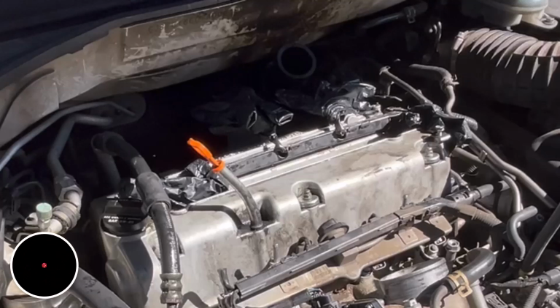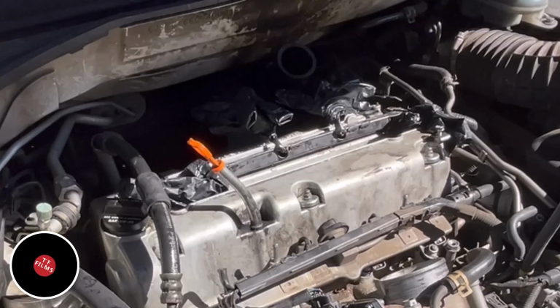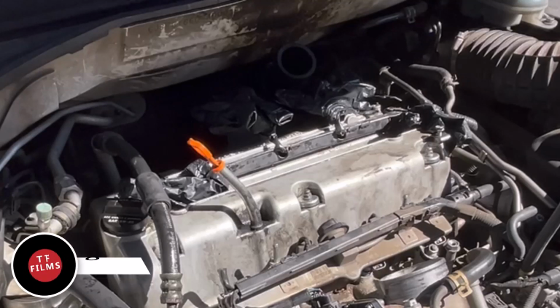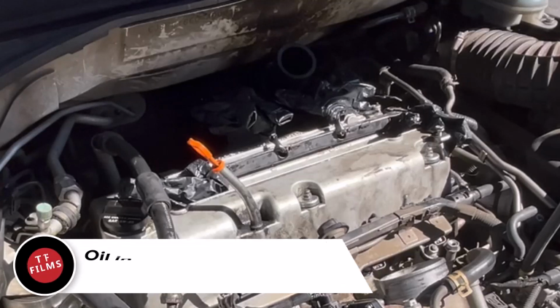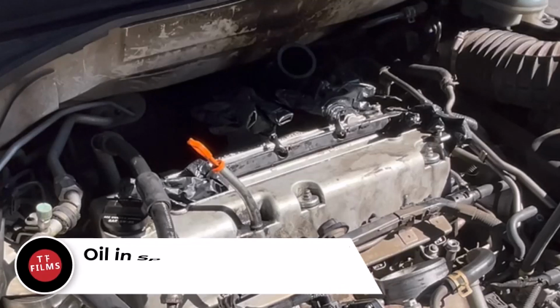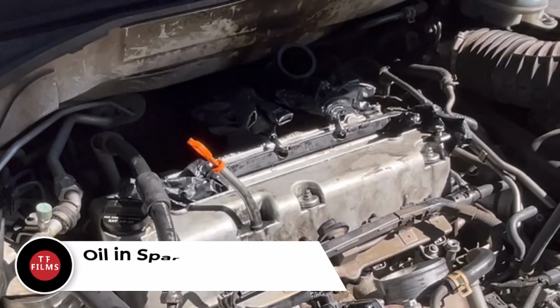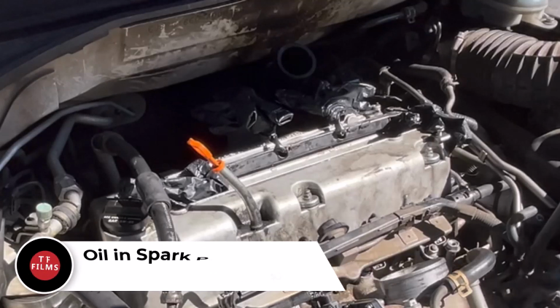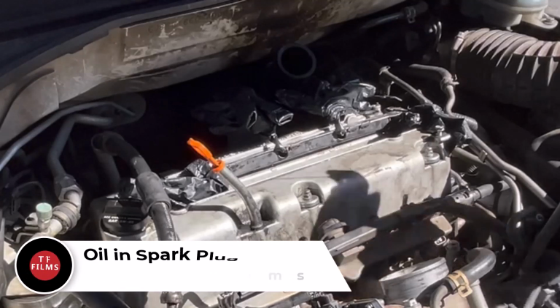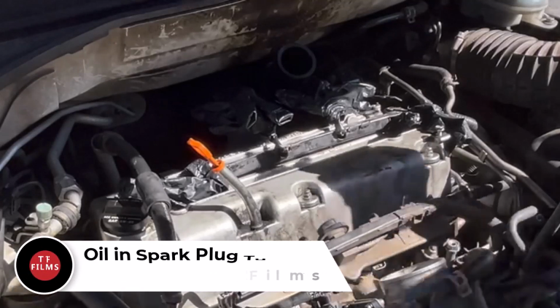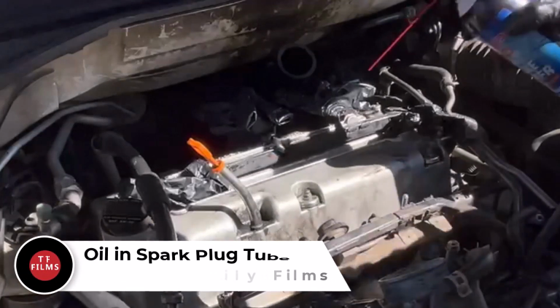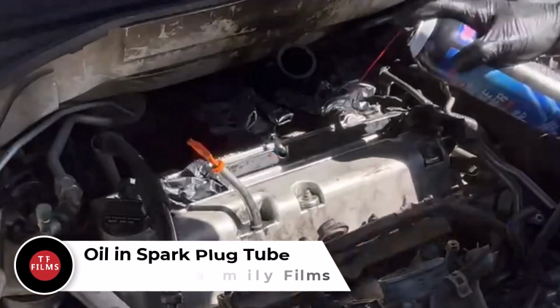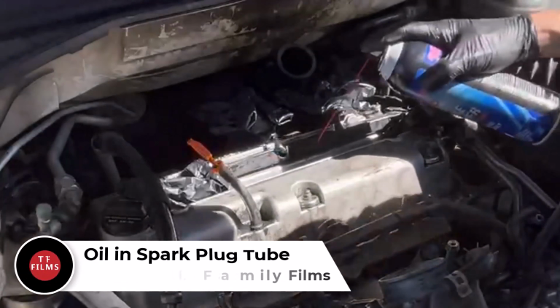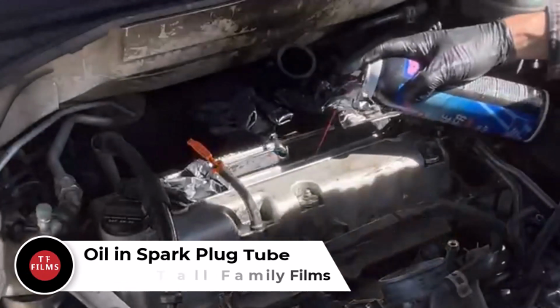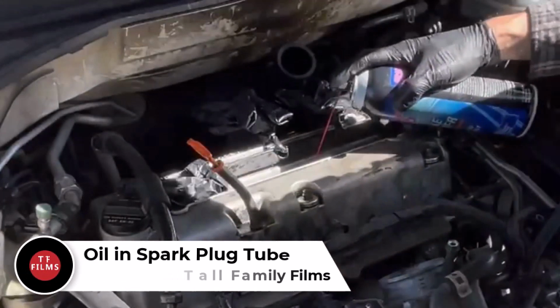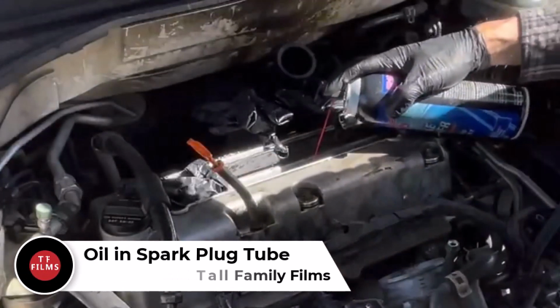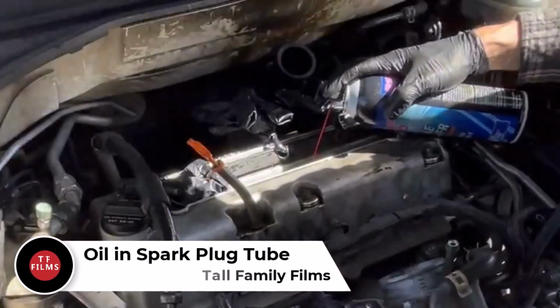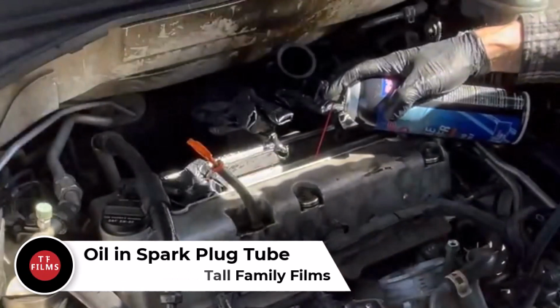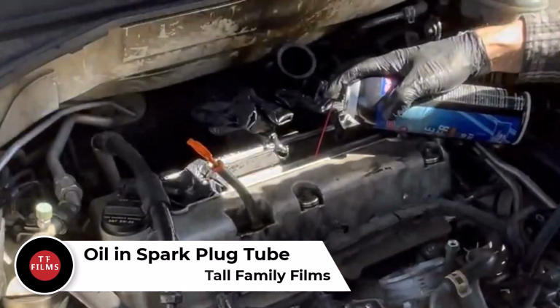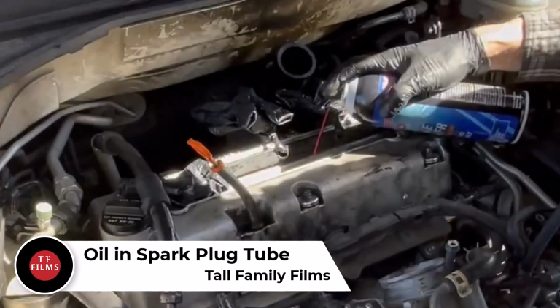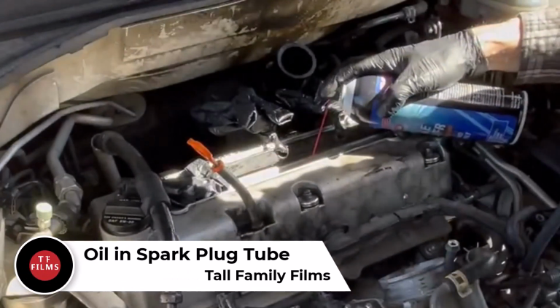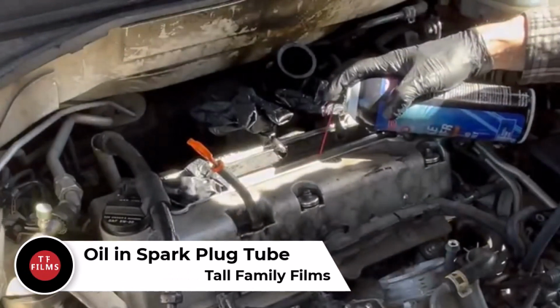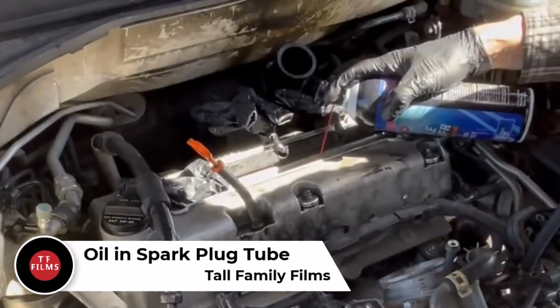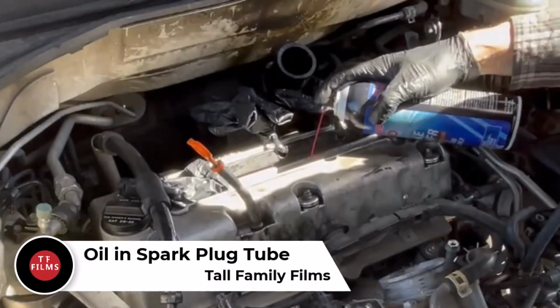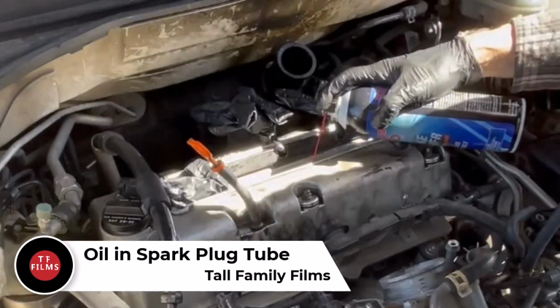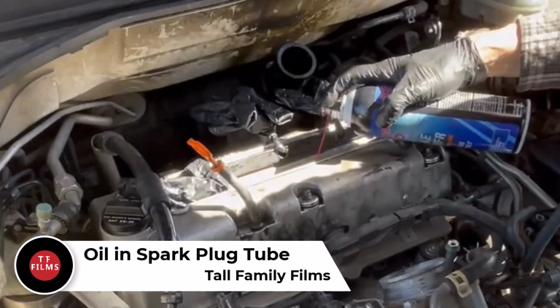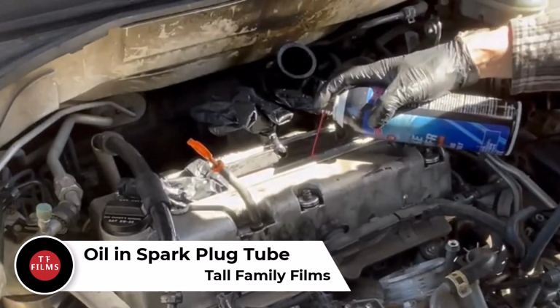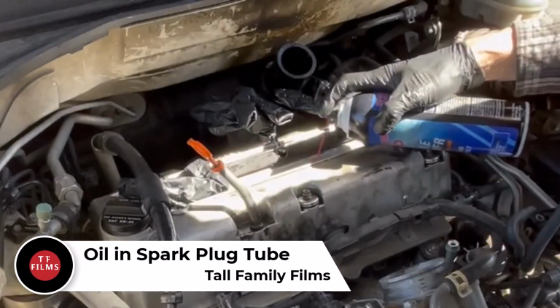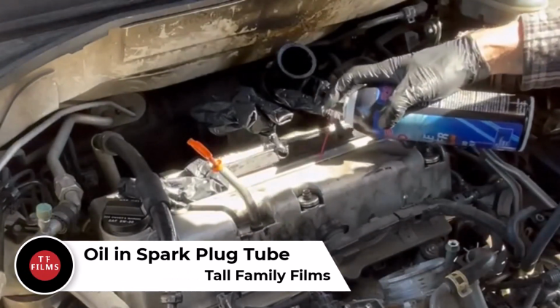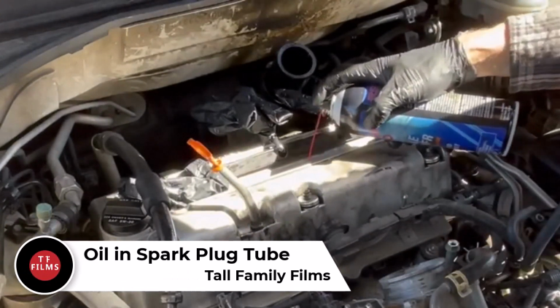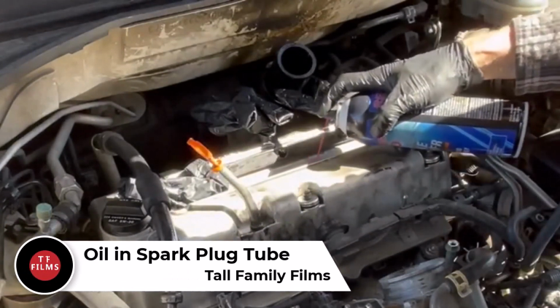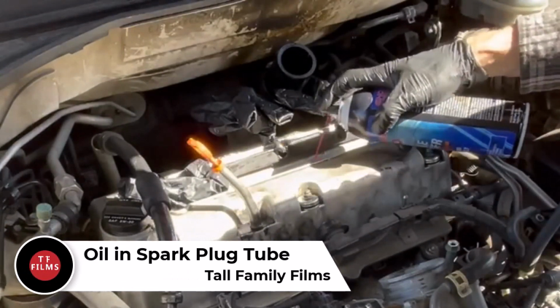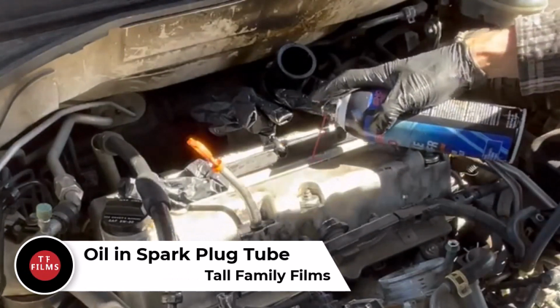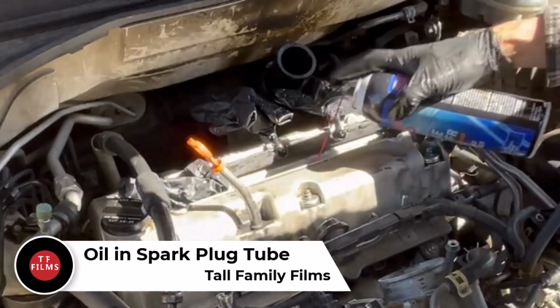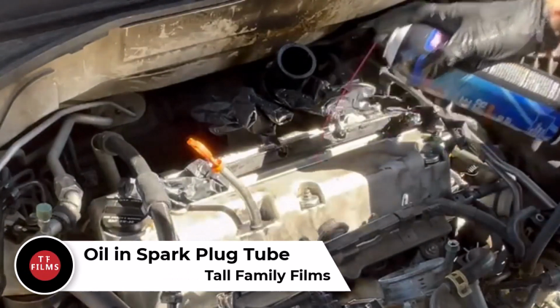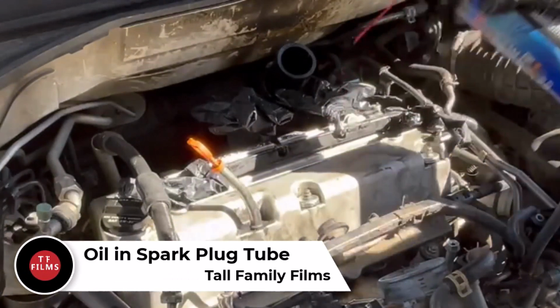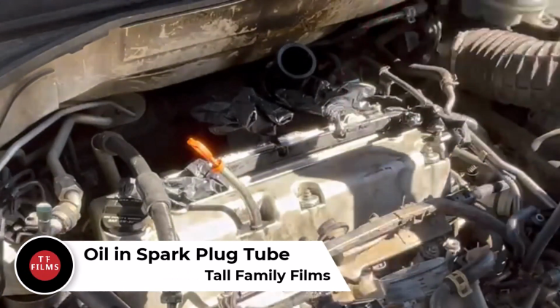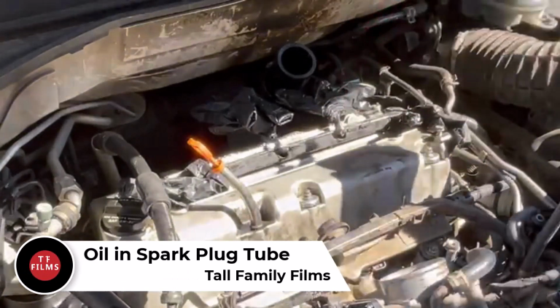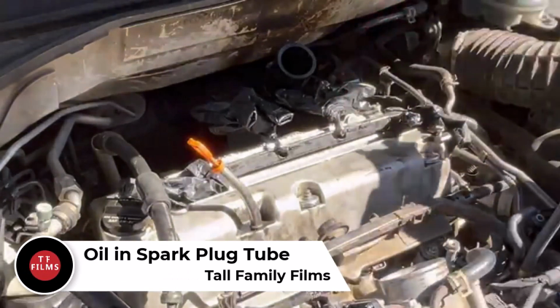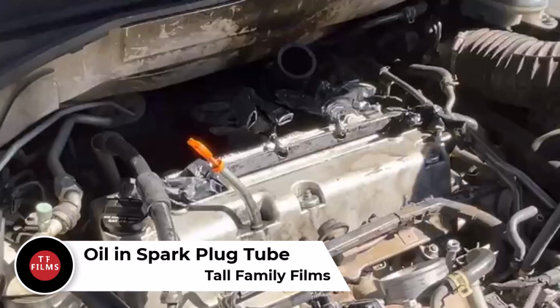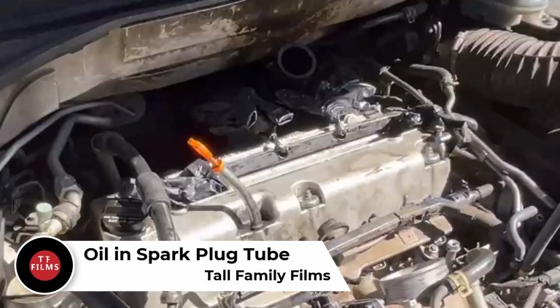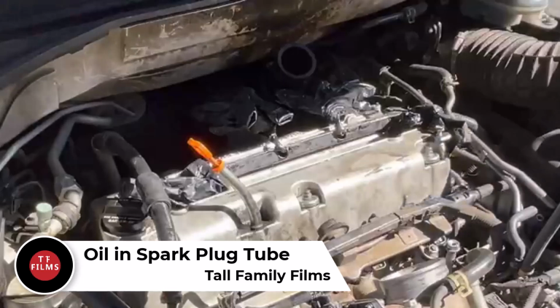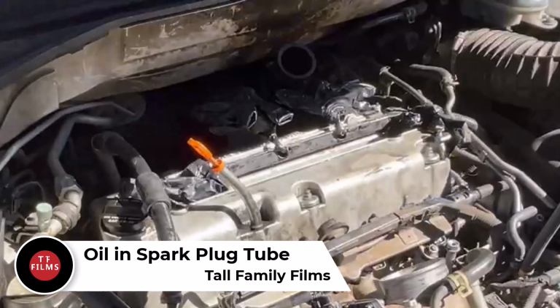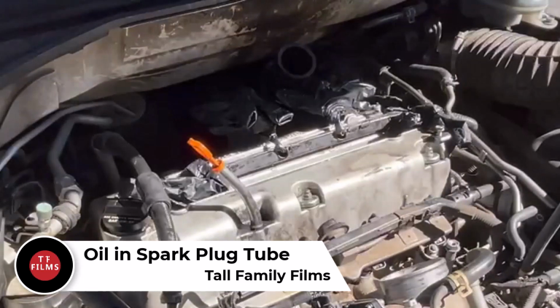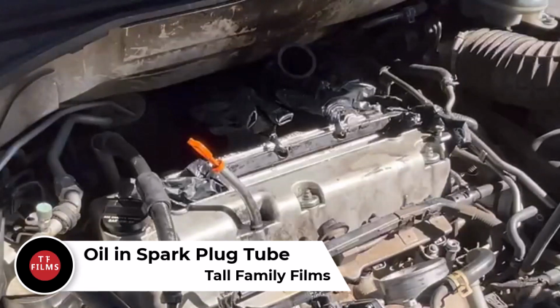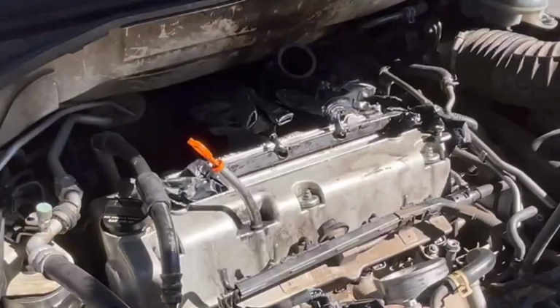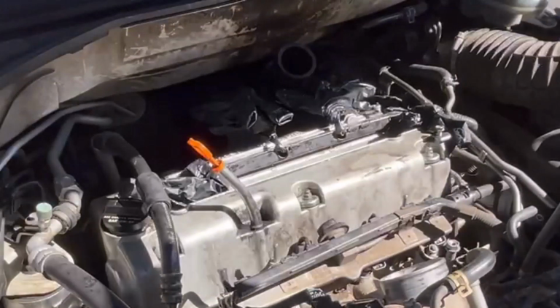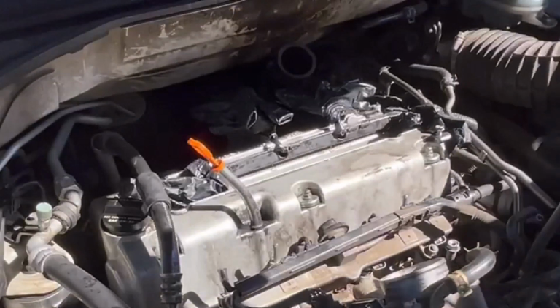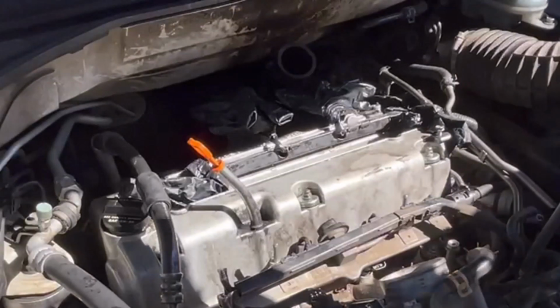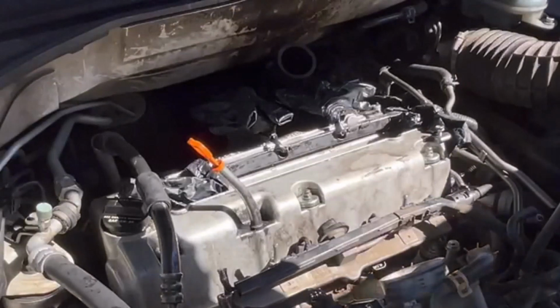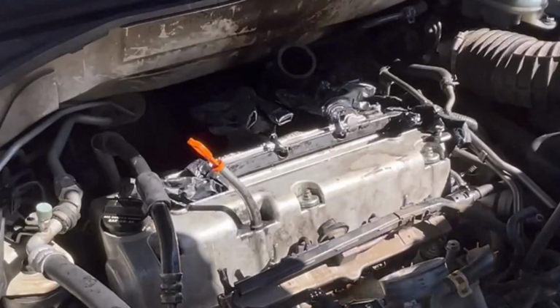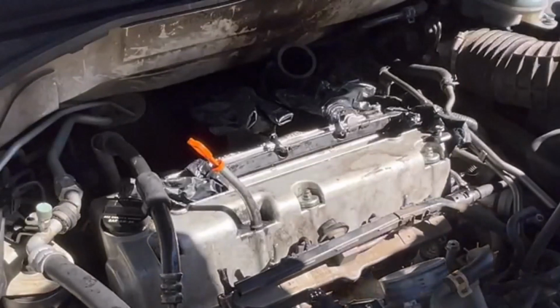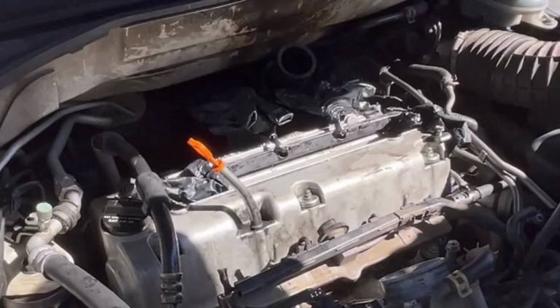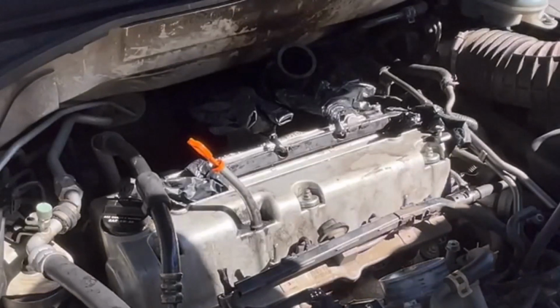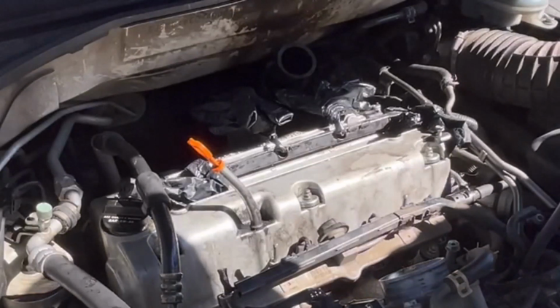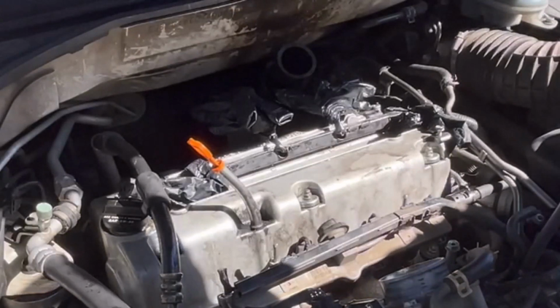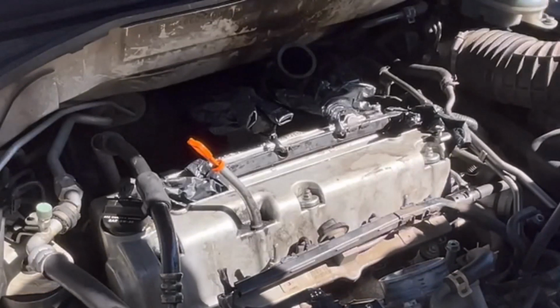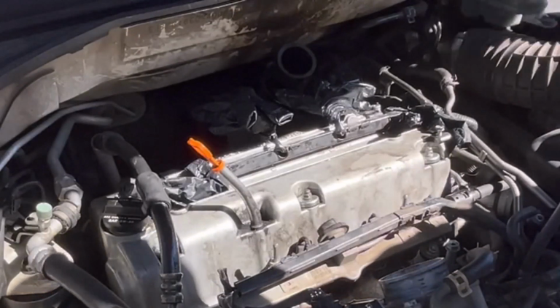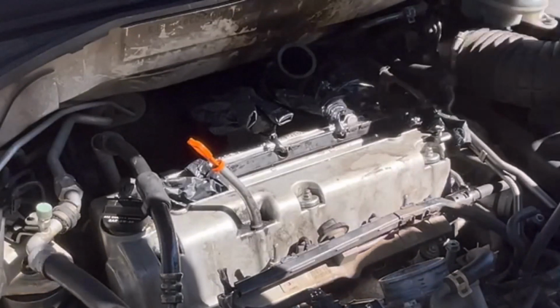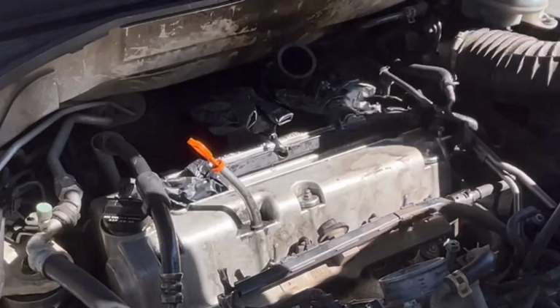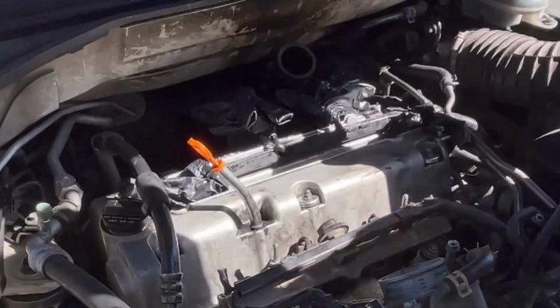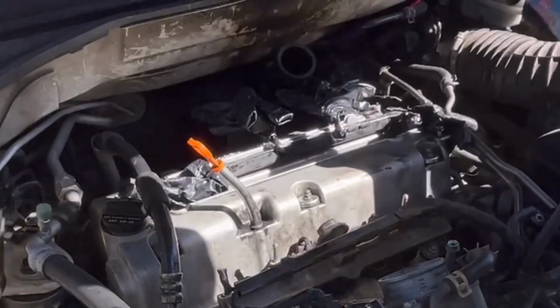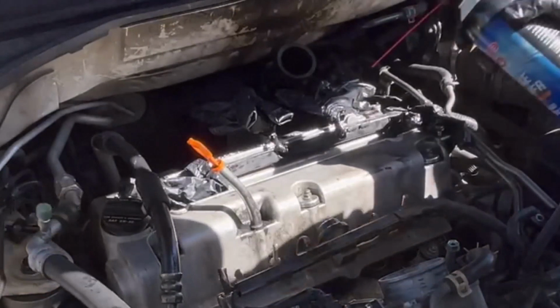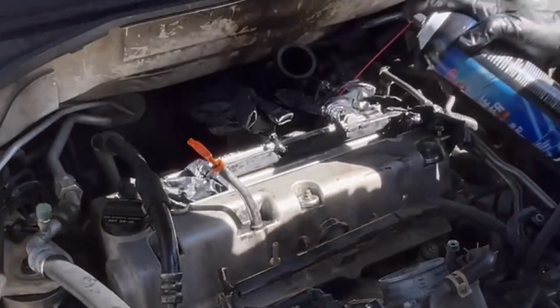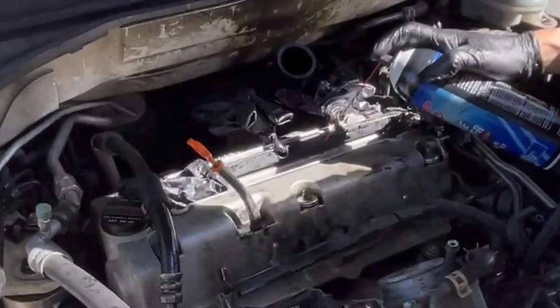Hey everybody, Tall Family Films here. Today we're removing some oil from a spark plug tube because I had a gasket leak.